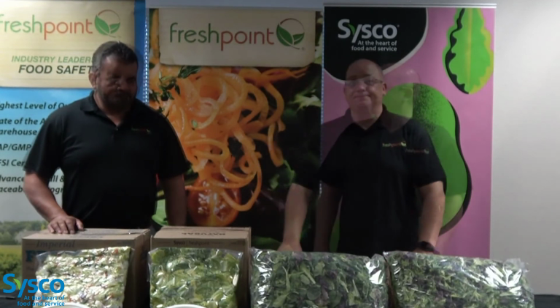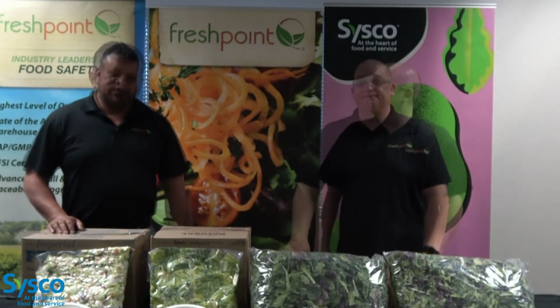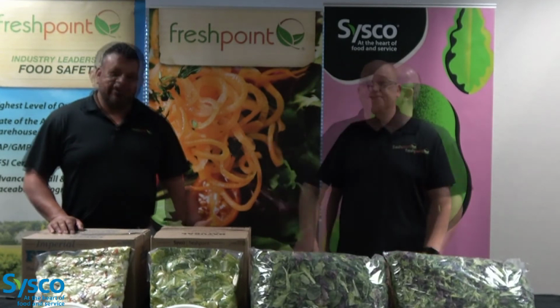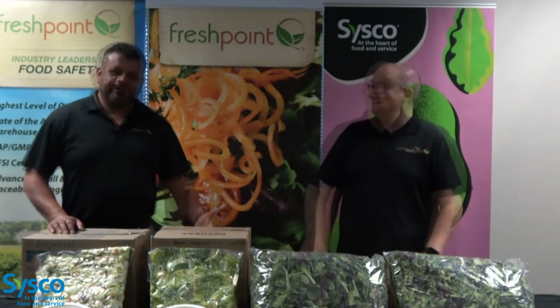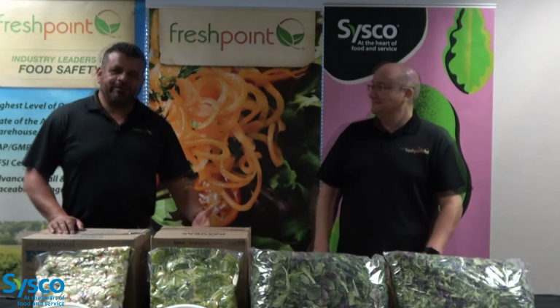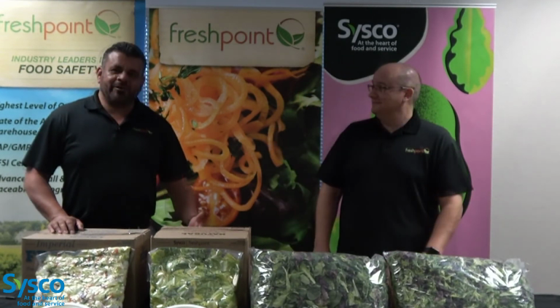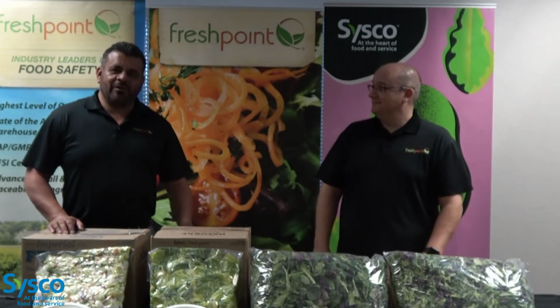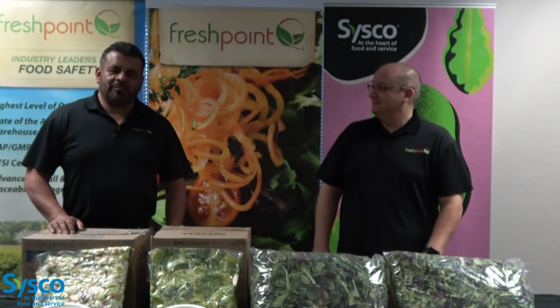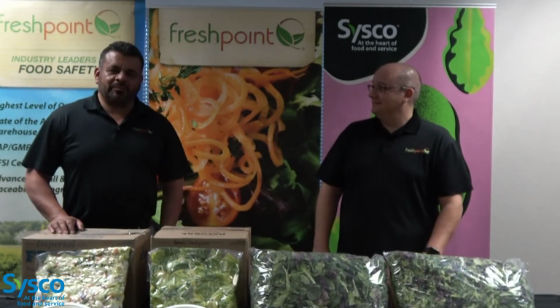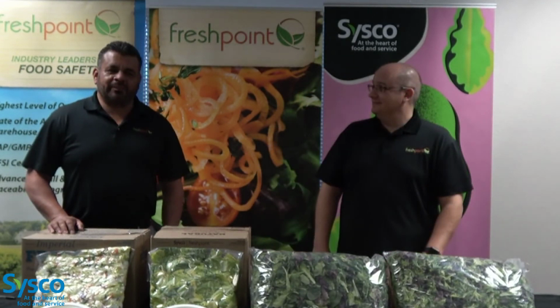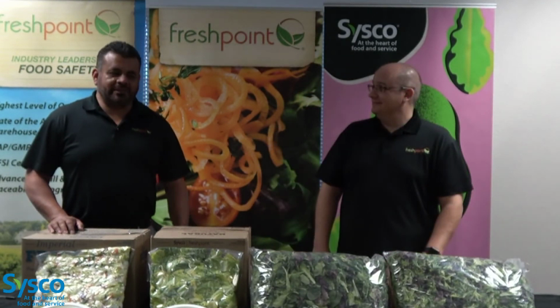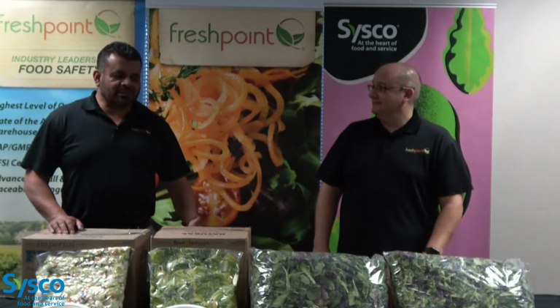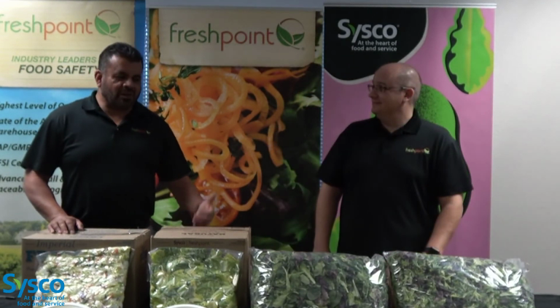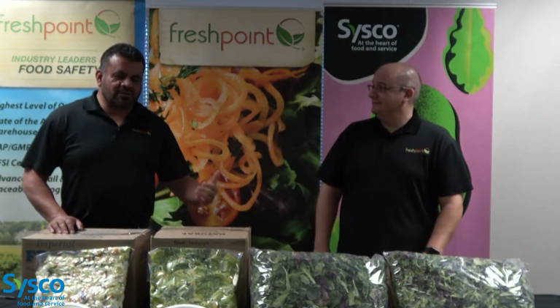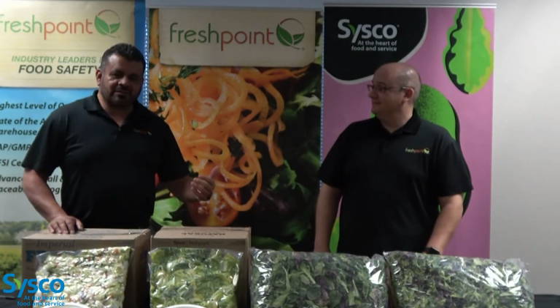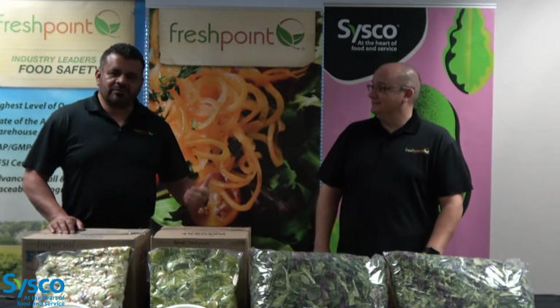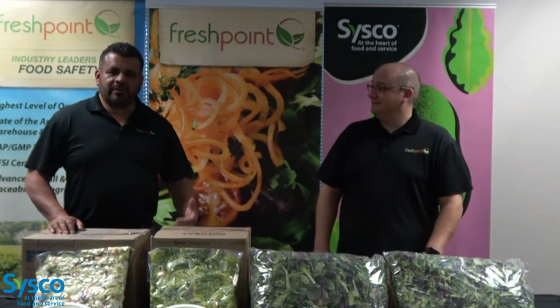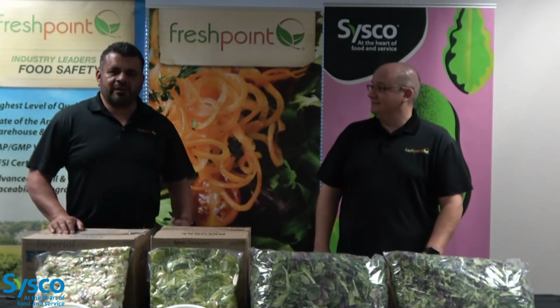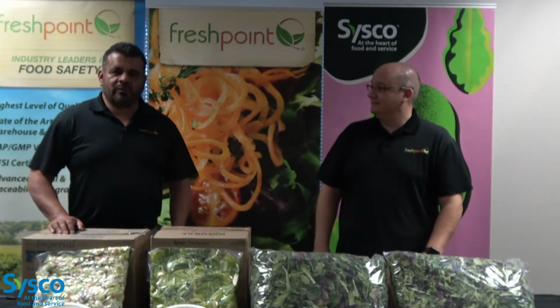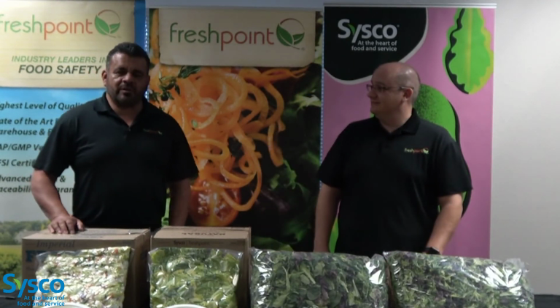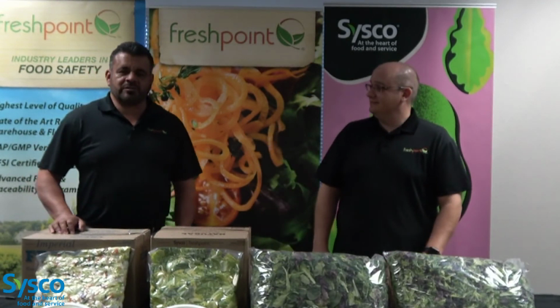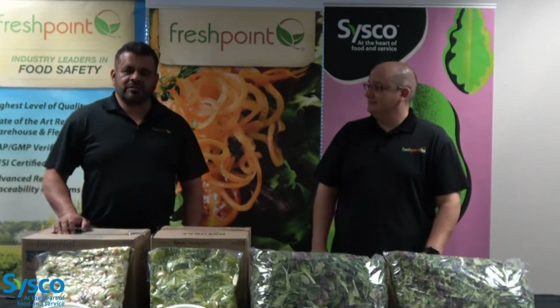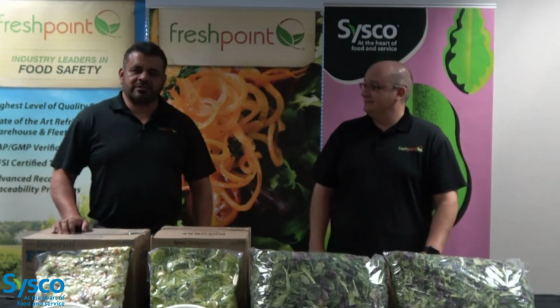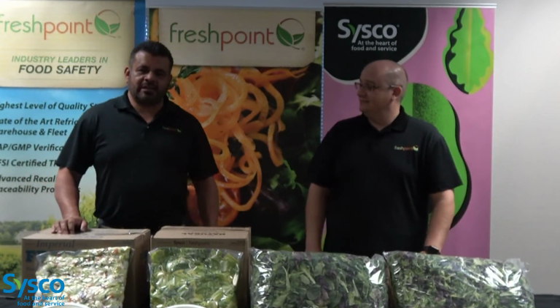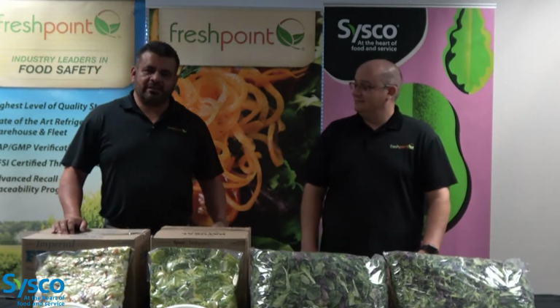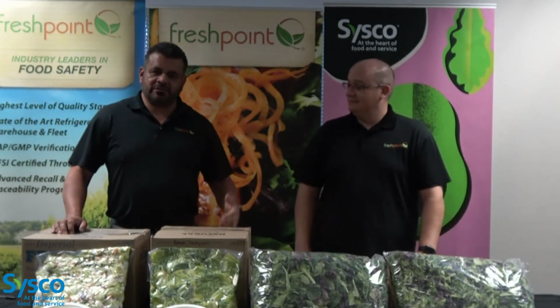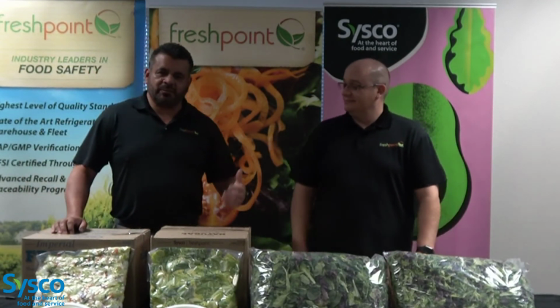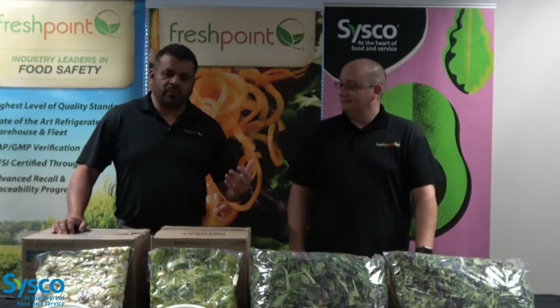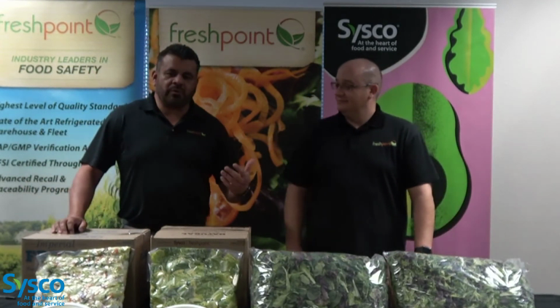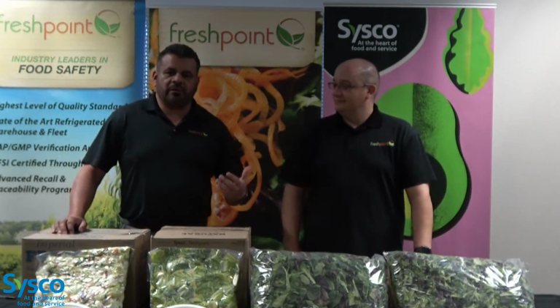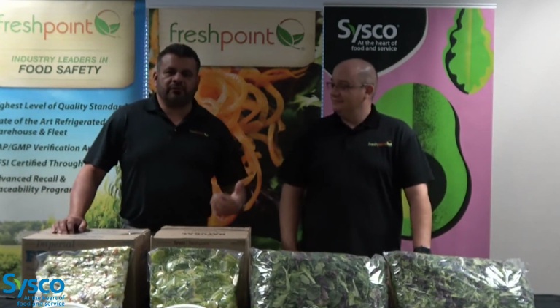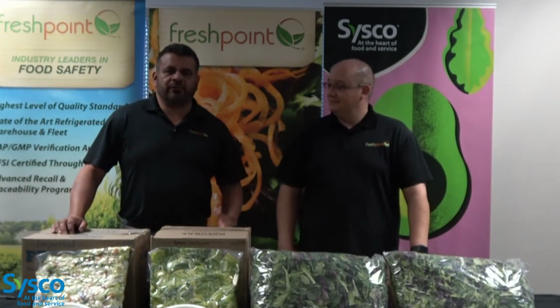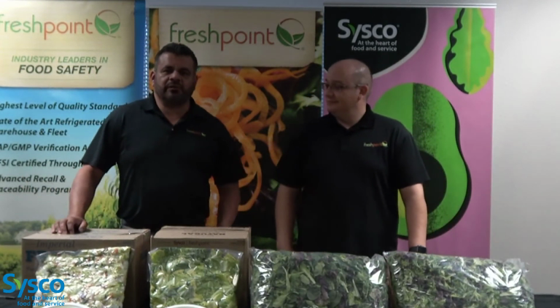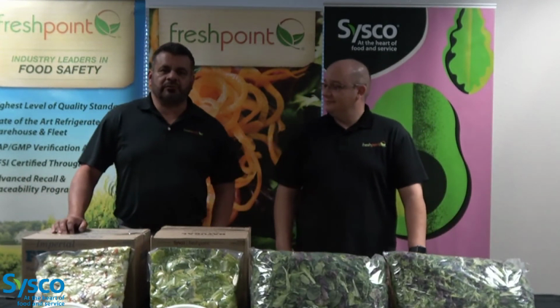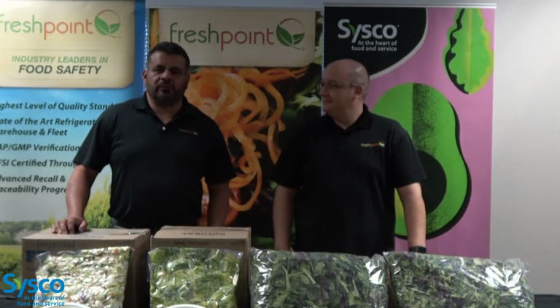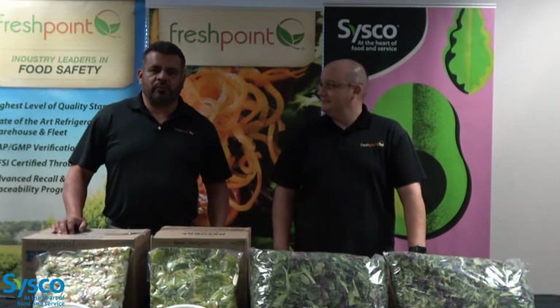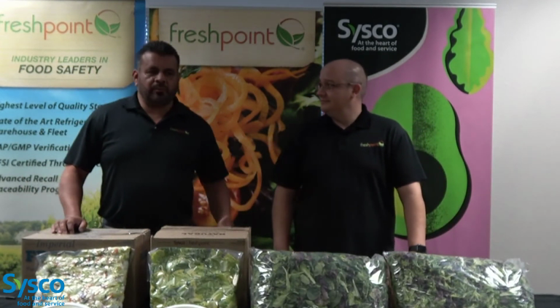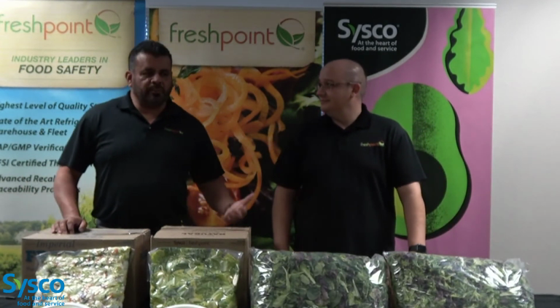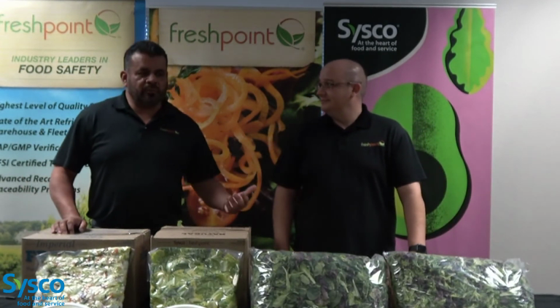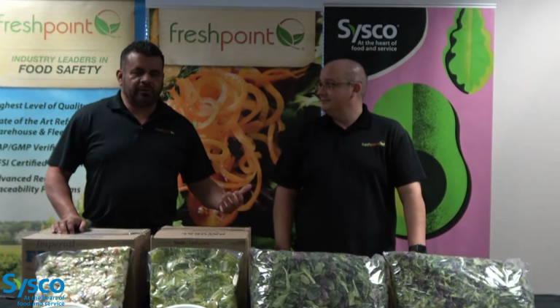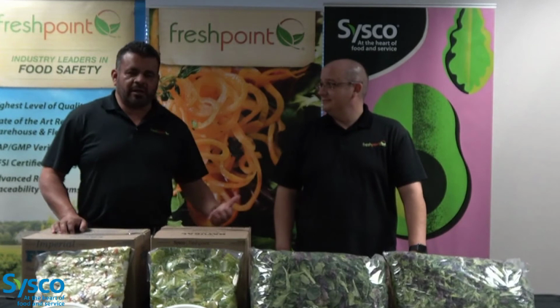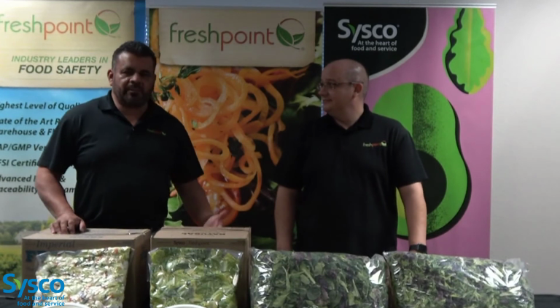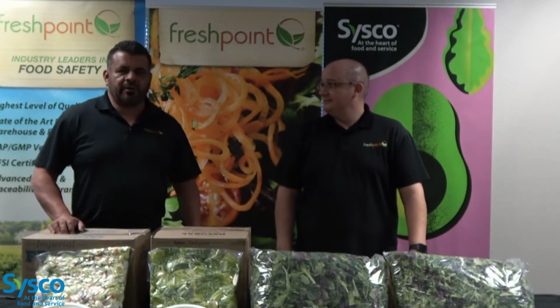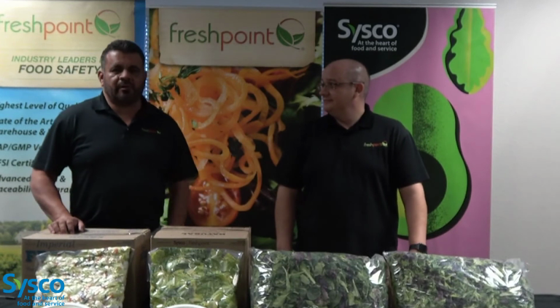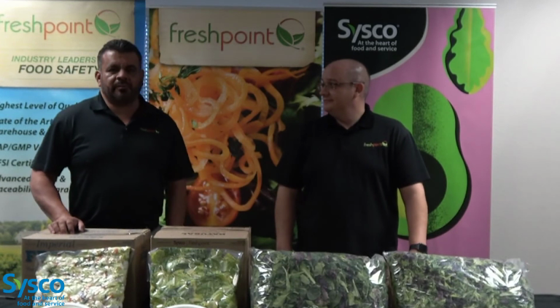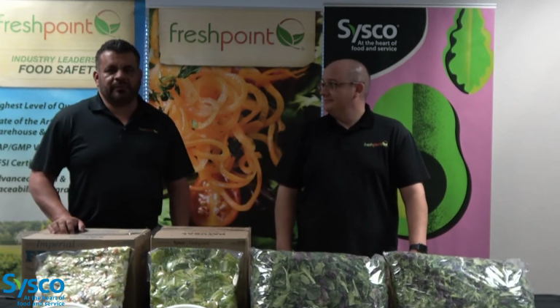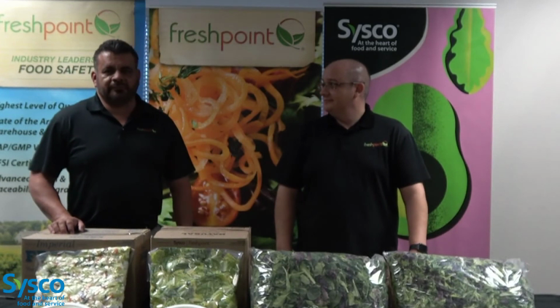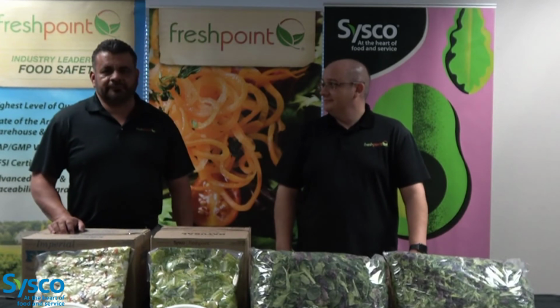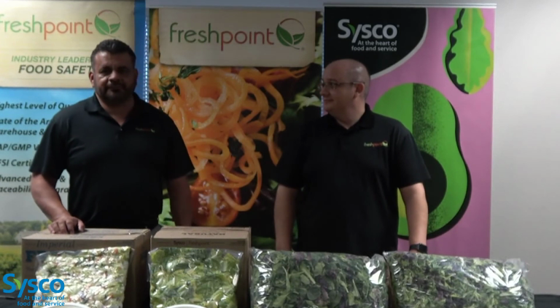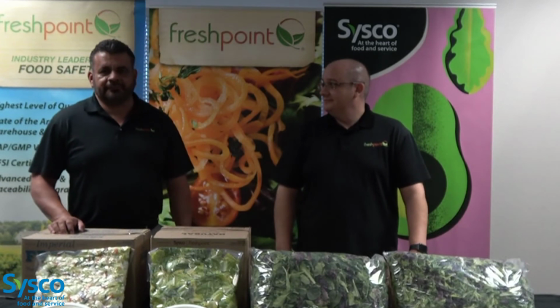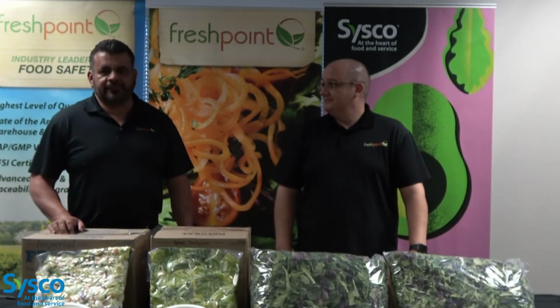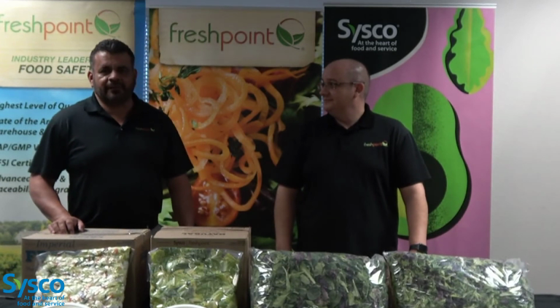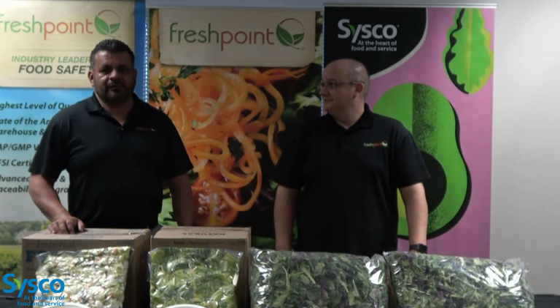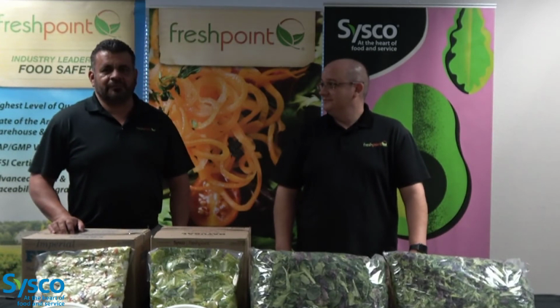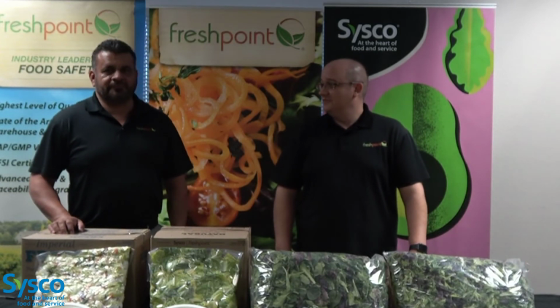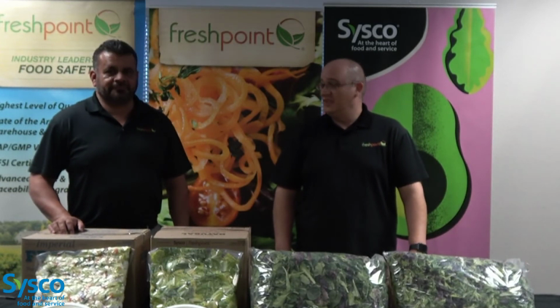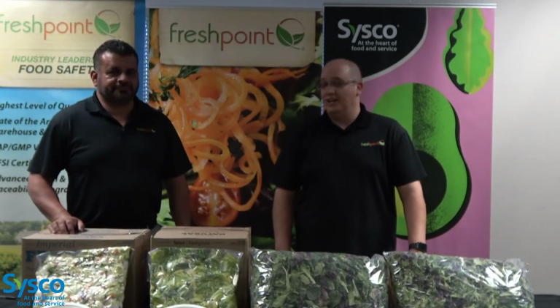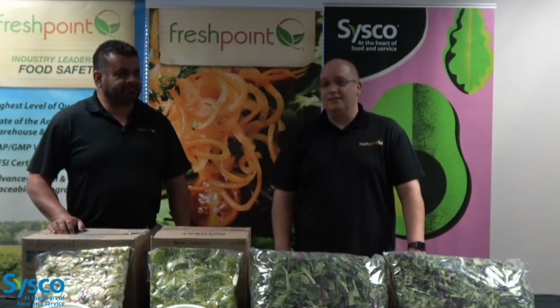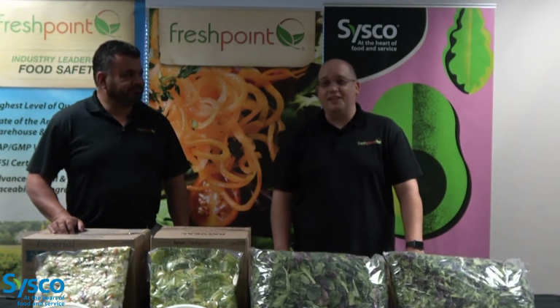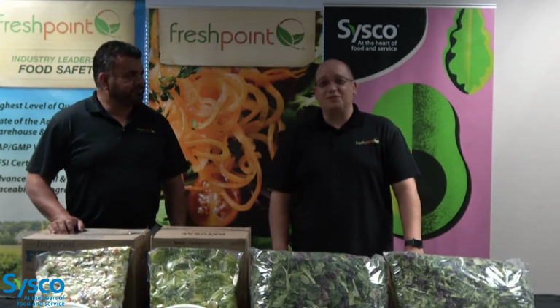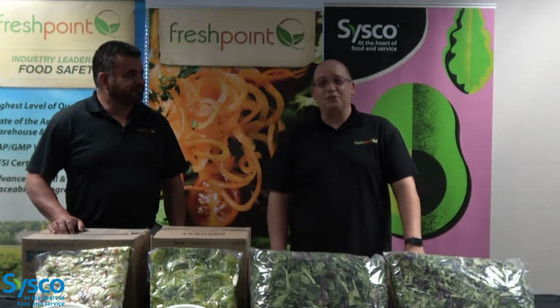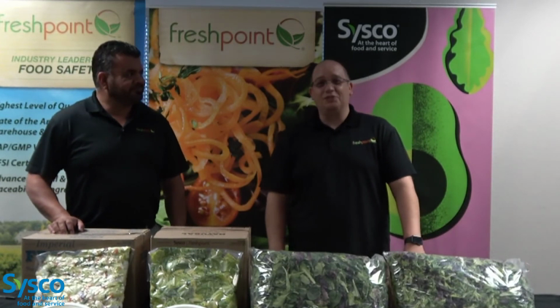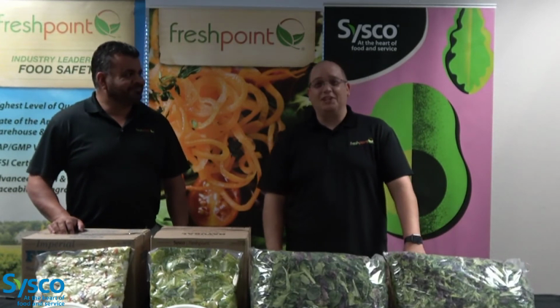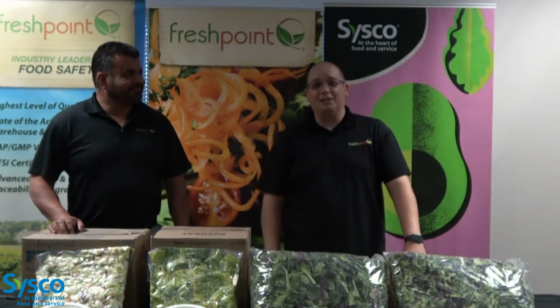And there you go. Please call us with any questions or any support in the field — we'll be more than happy to help you. Thank you. Thanks for your time.